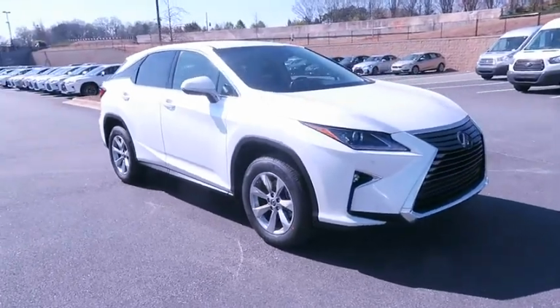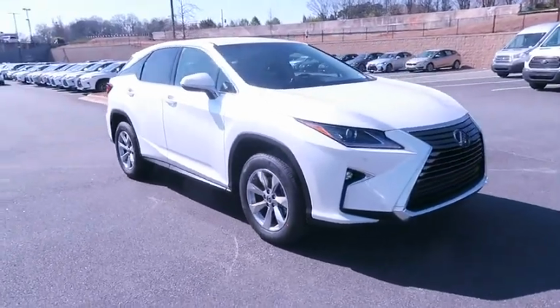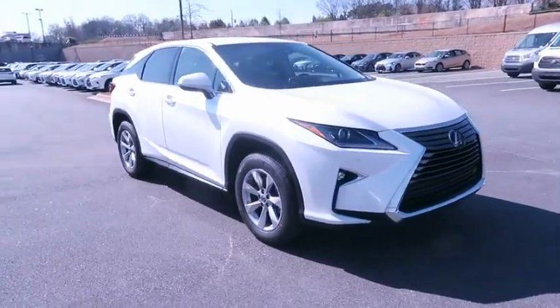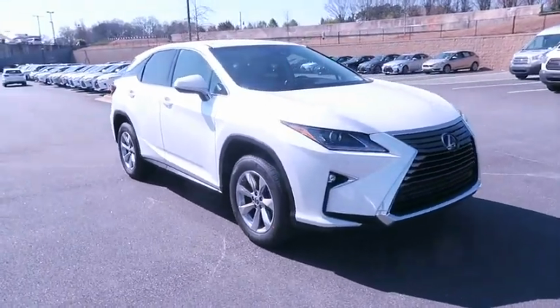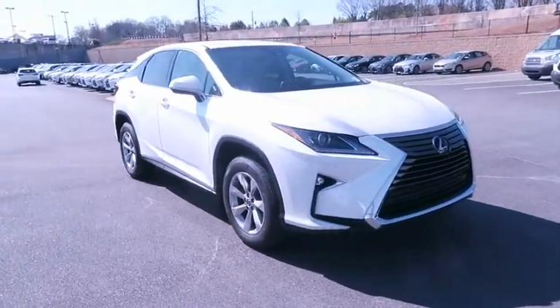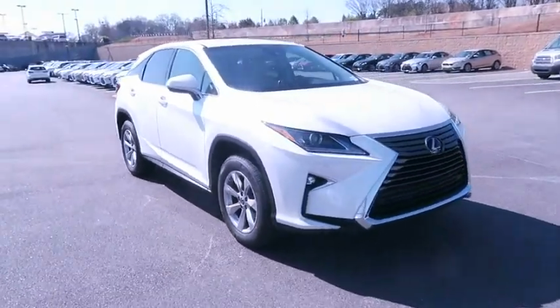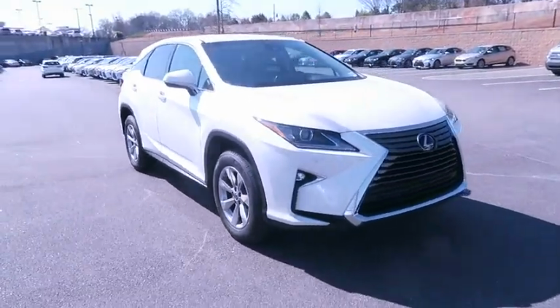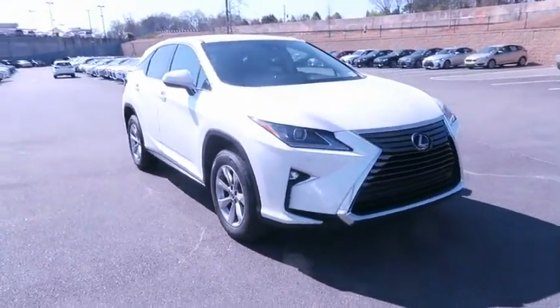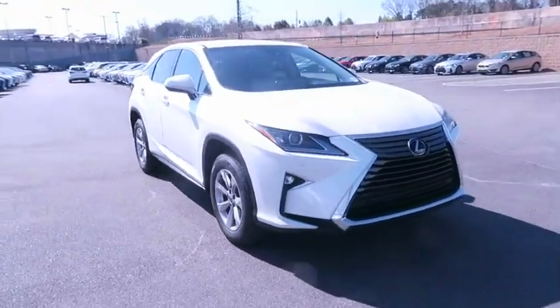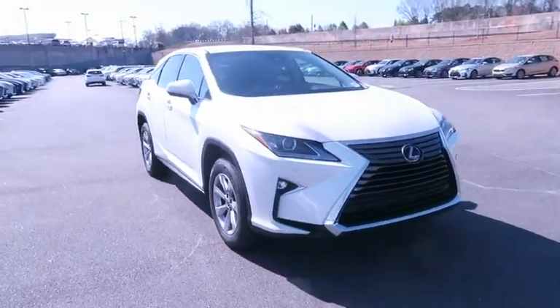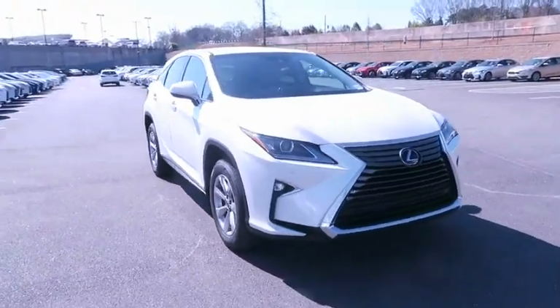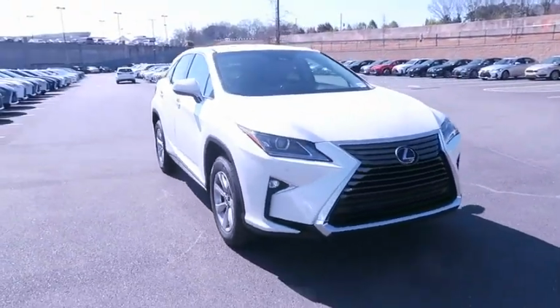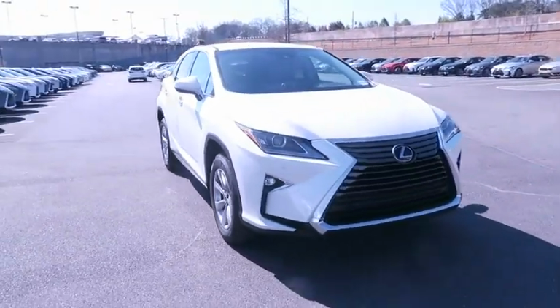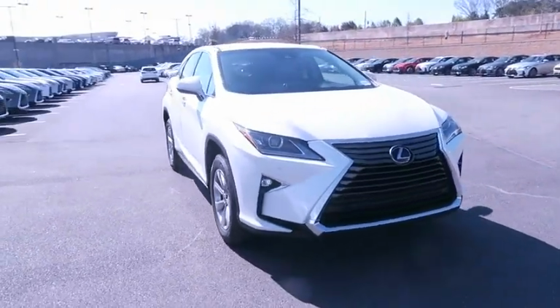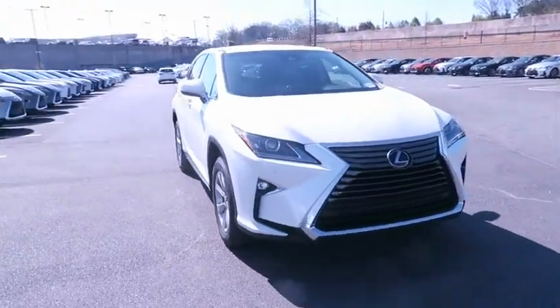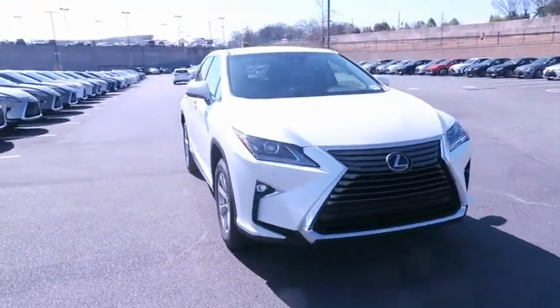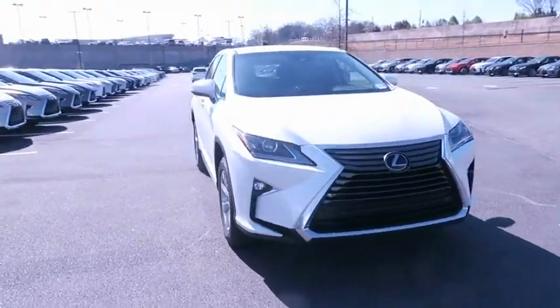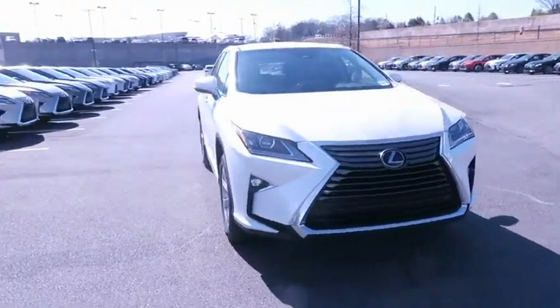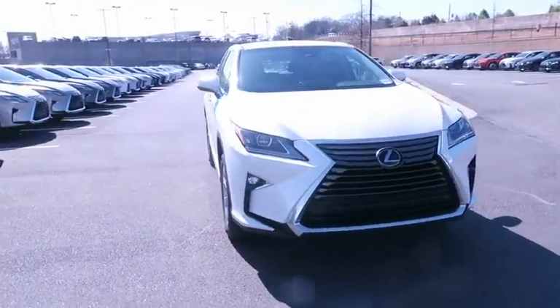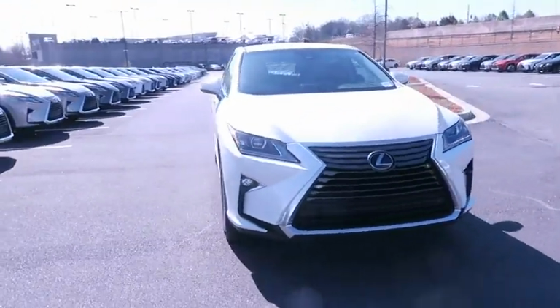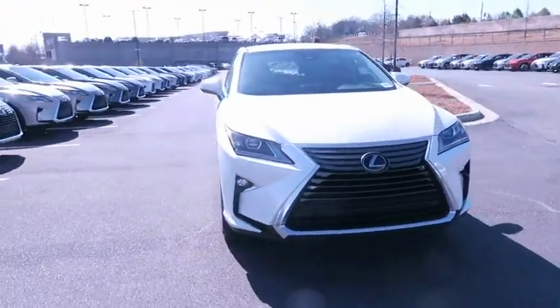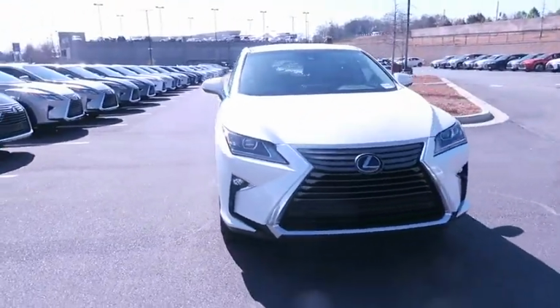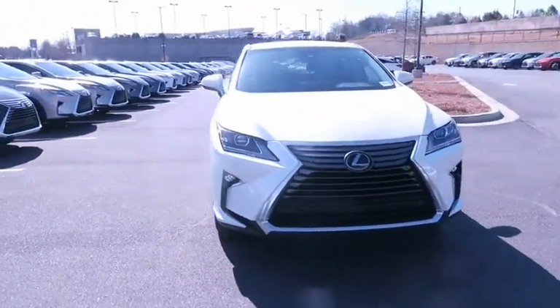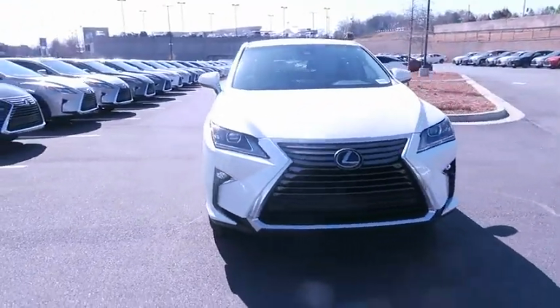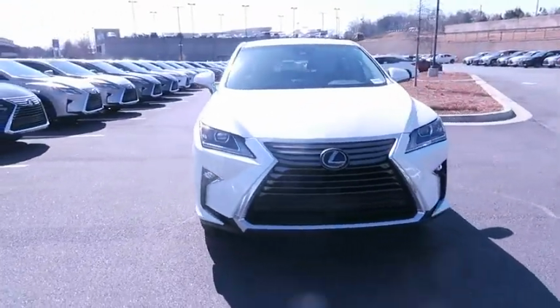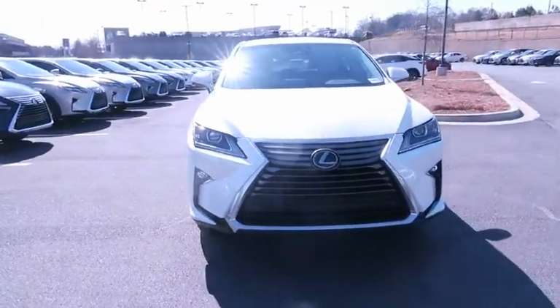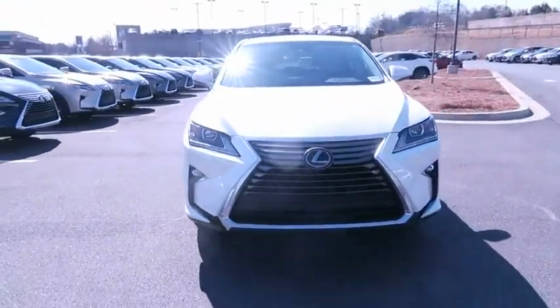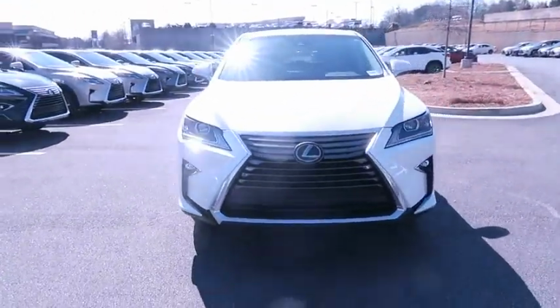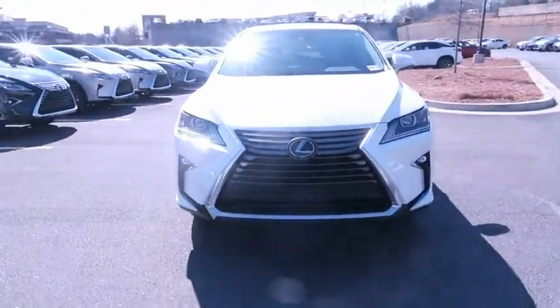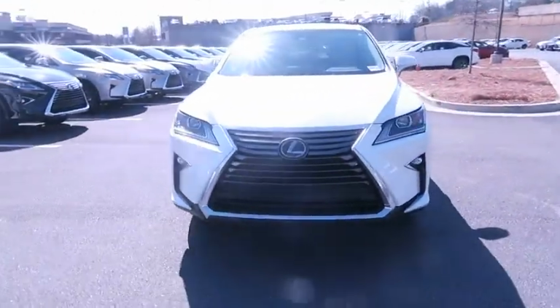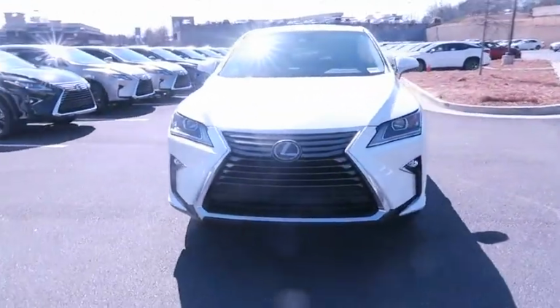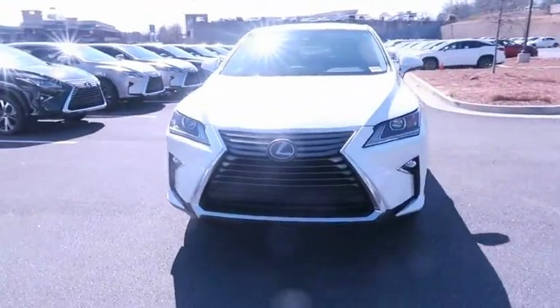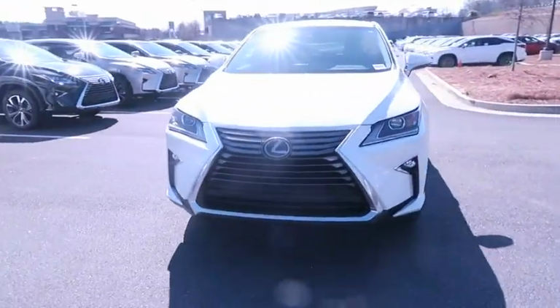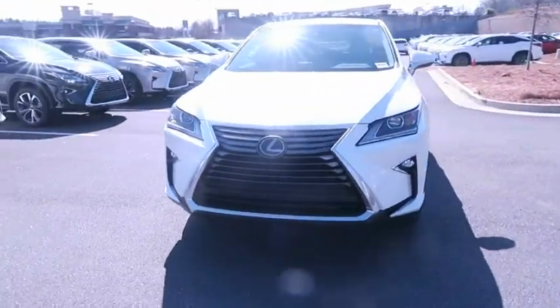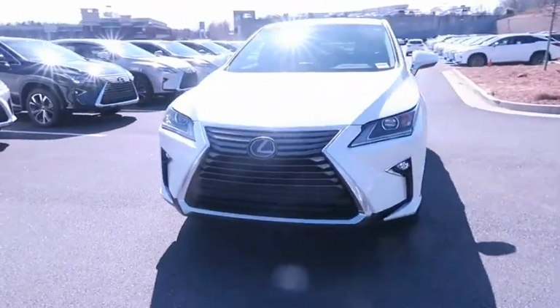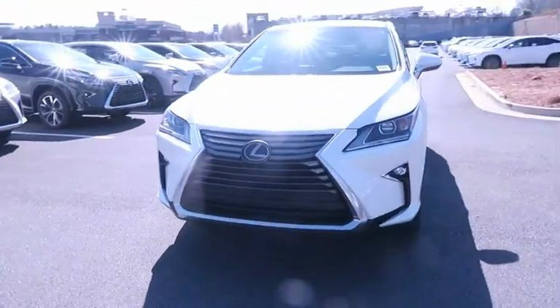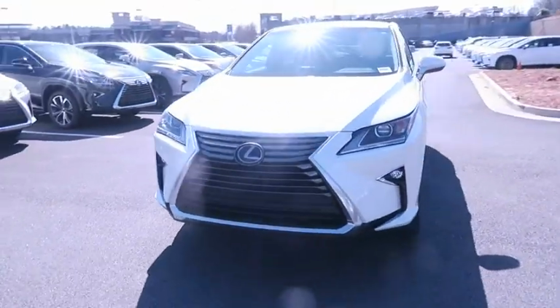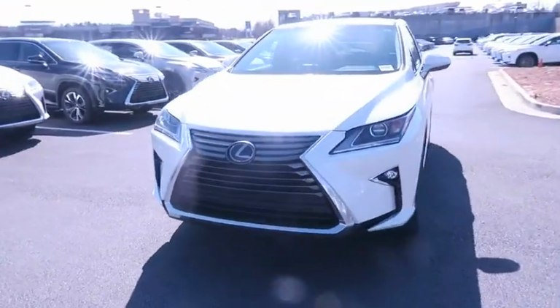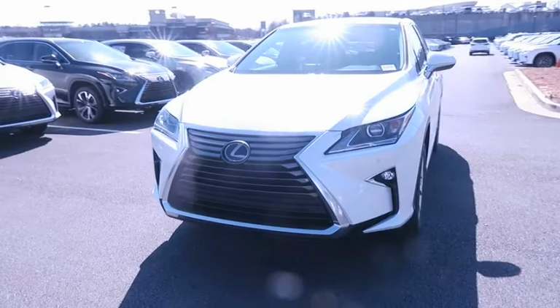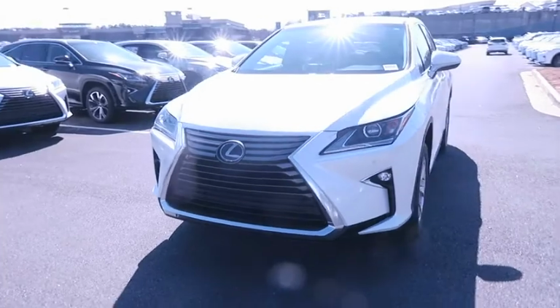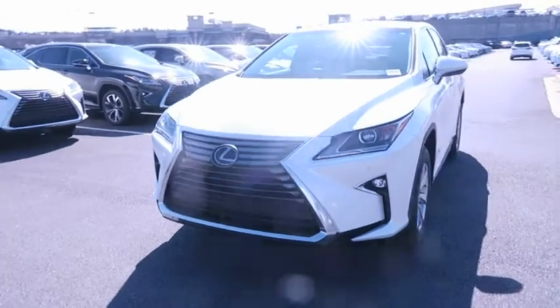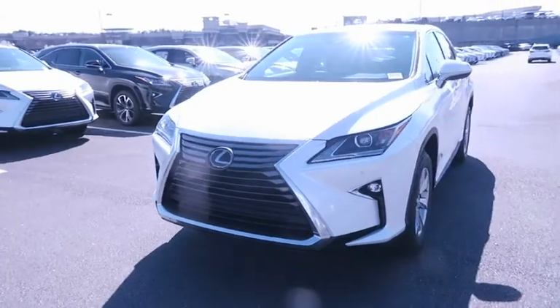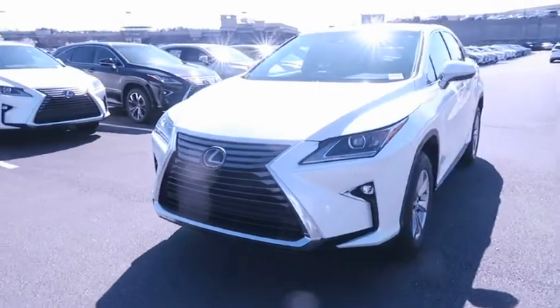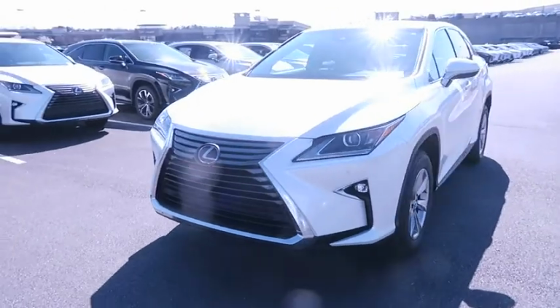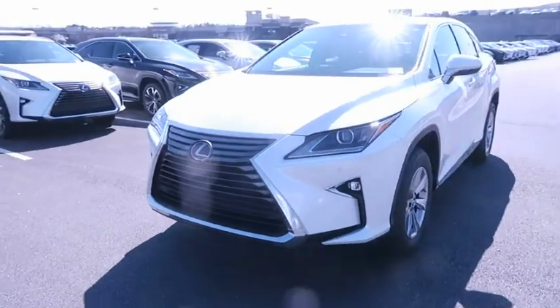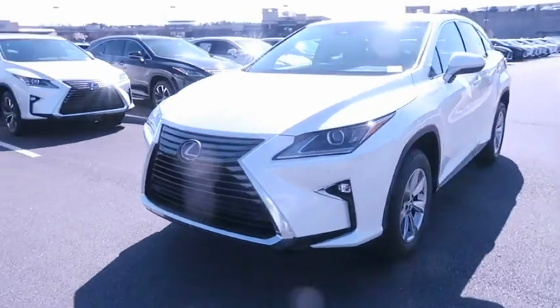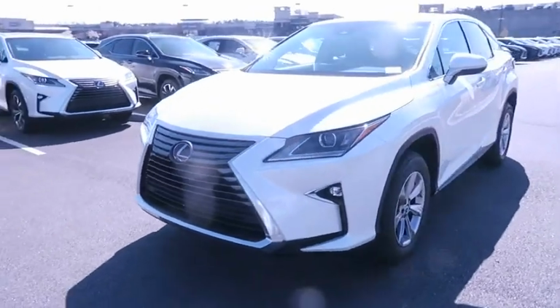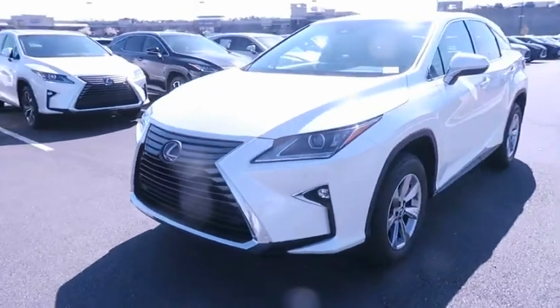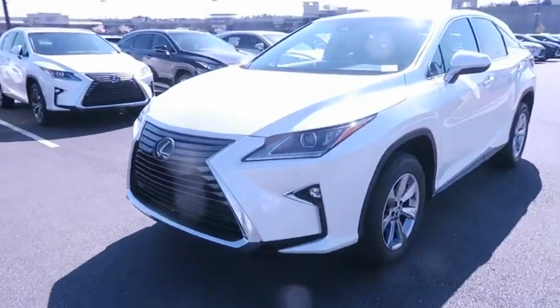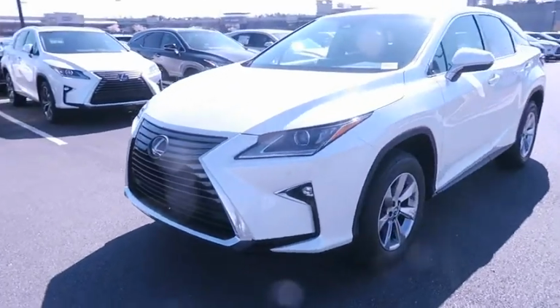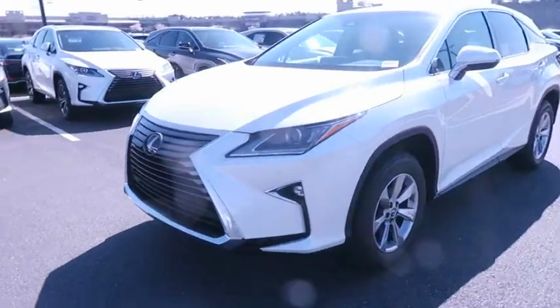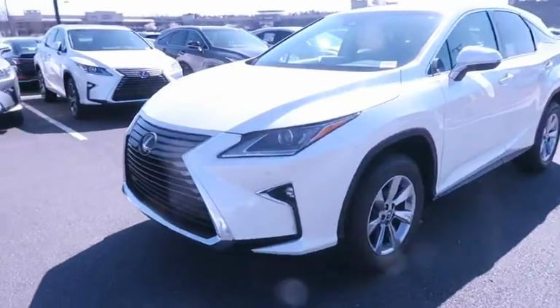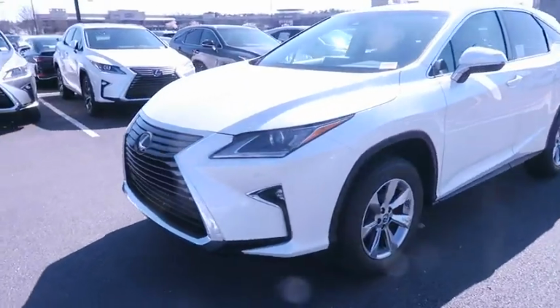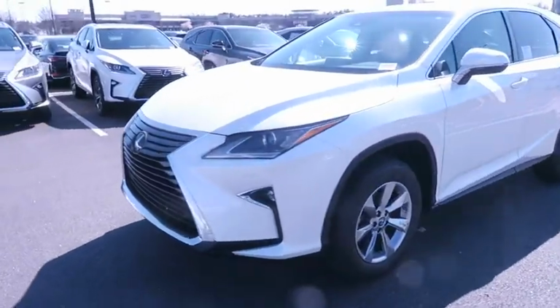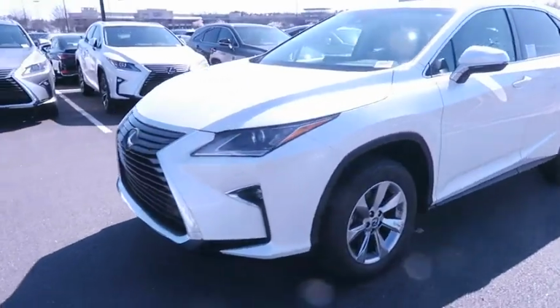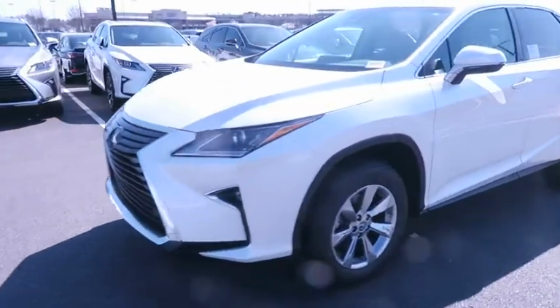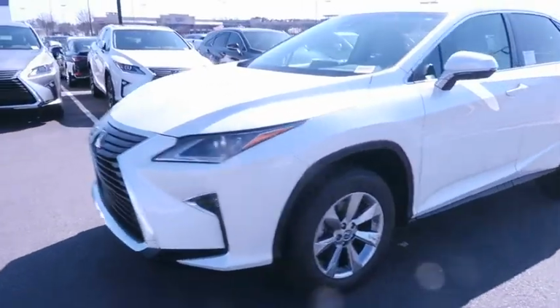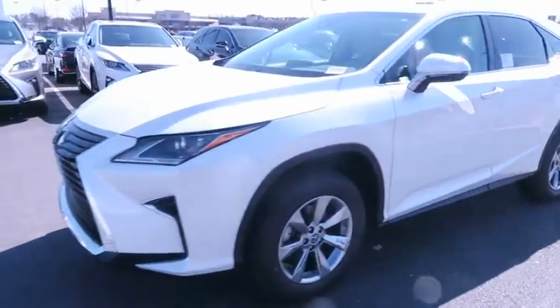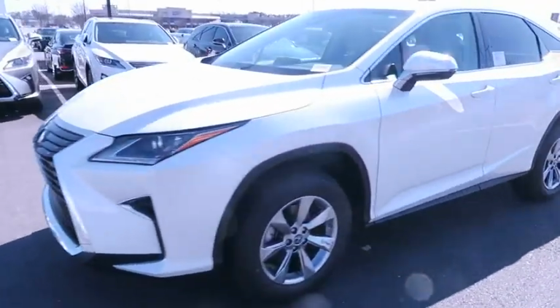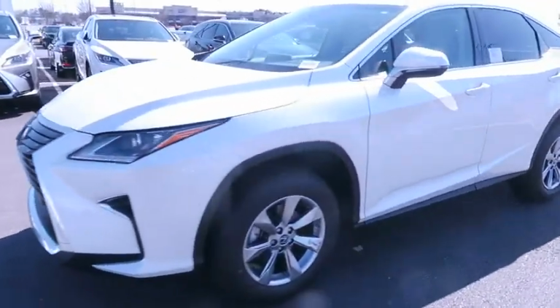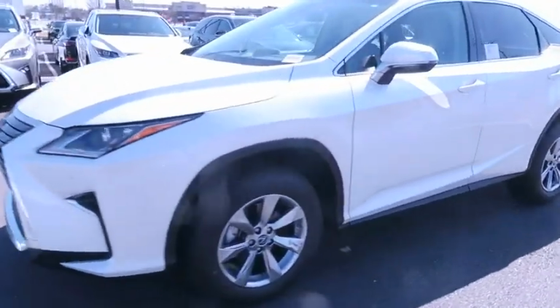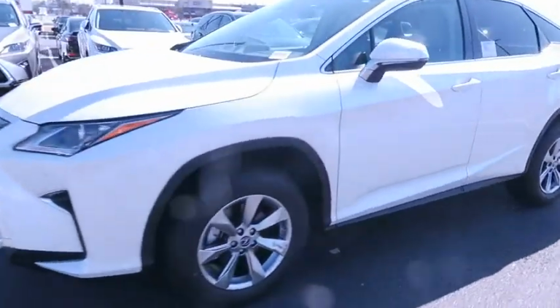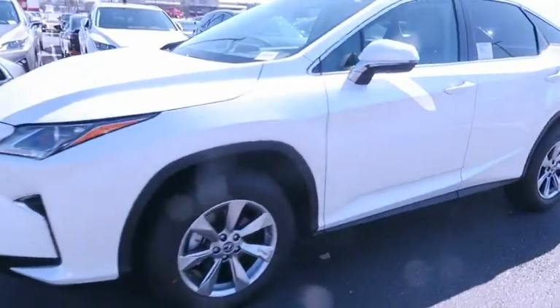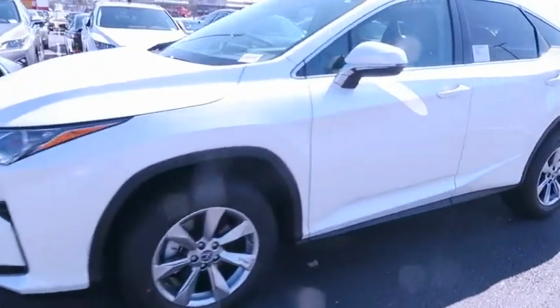Power passenger seat, lane departure warning, leather wrapped steering wheel, Bluetooth, adjustable steering wheel, power steering.